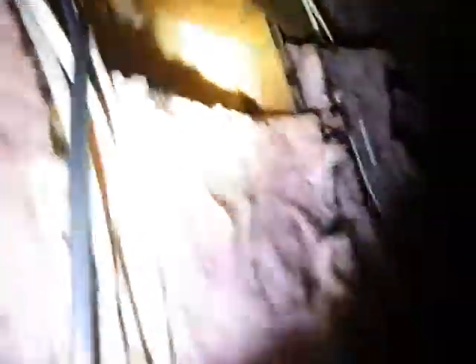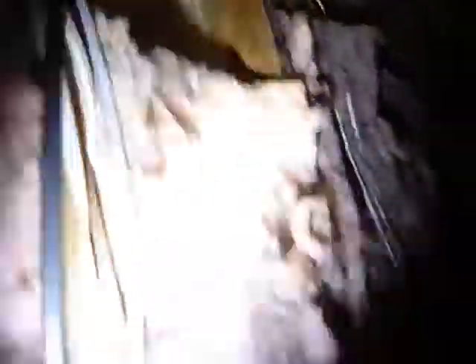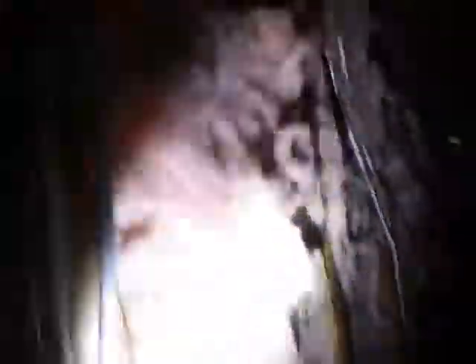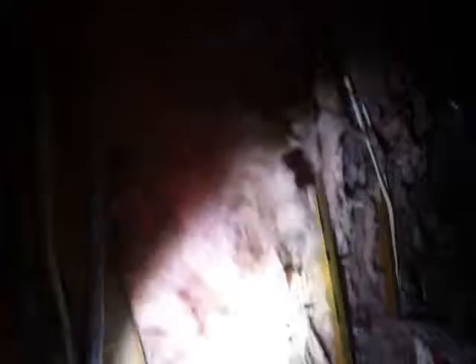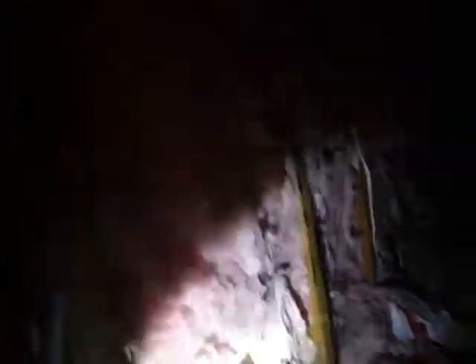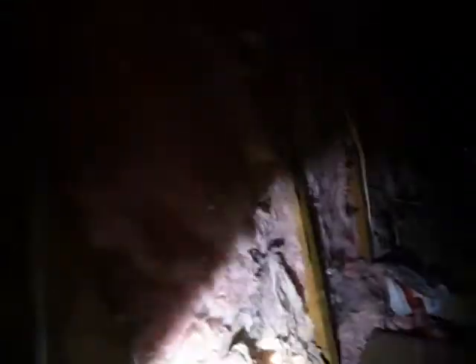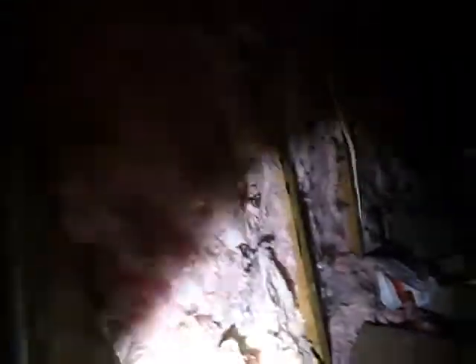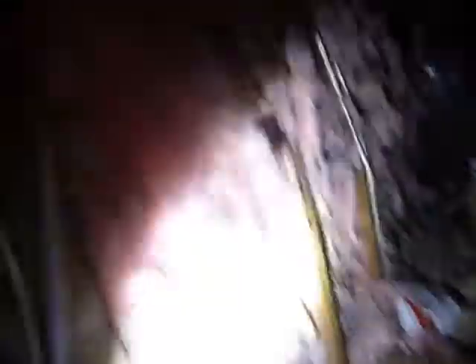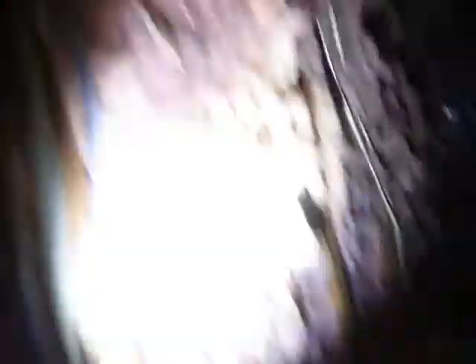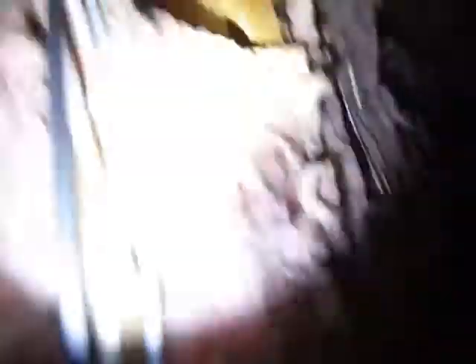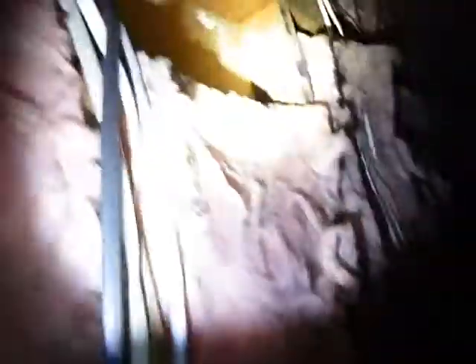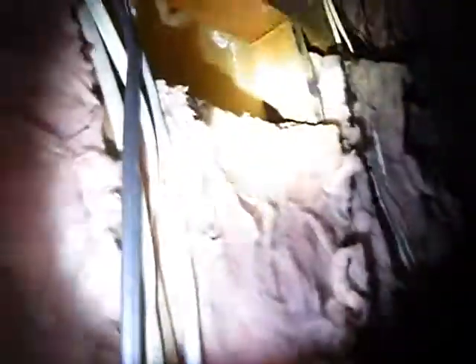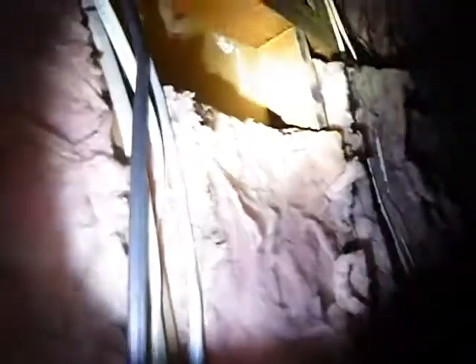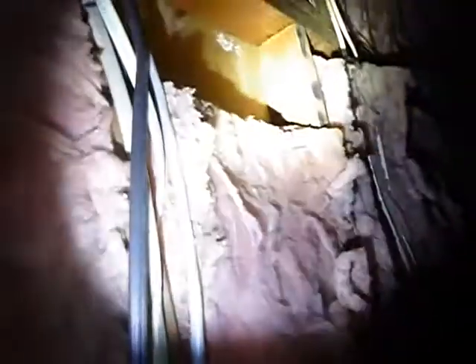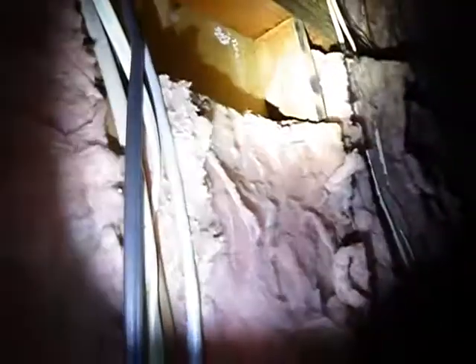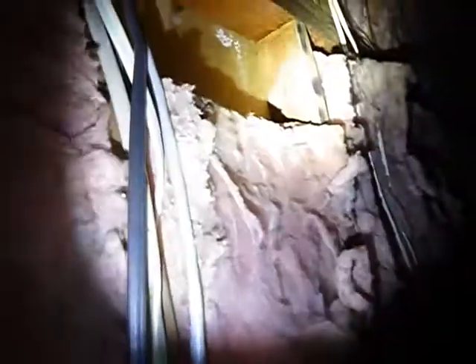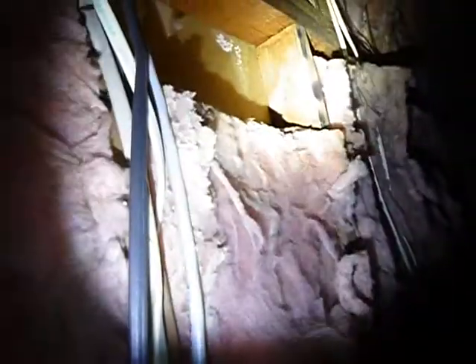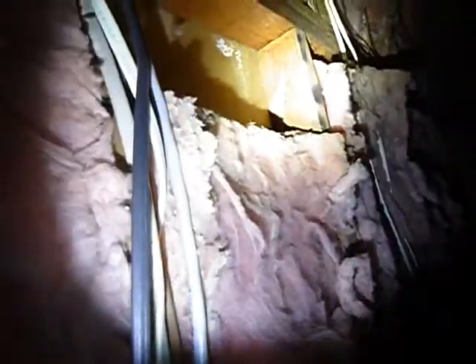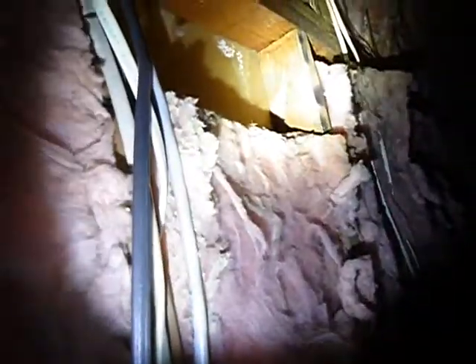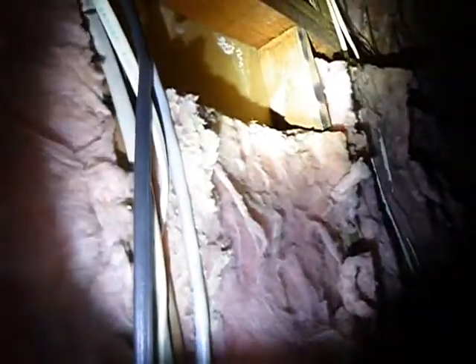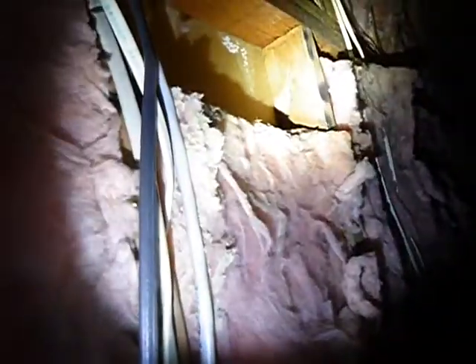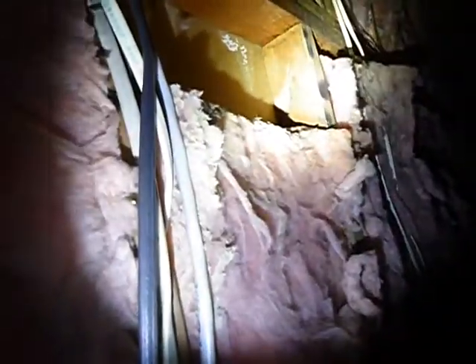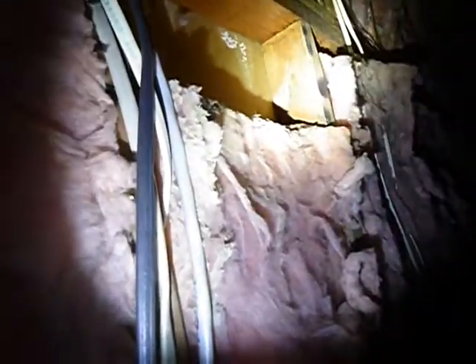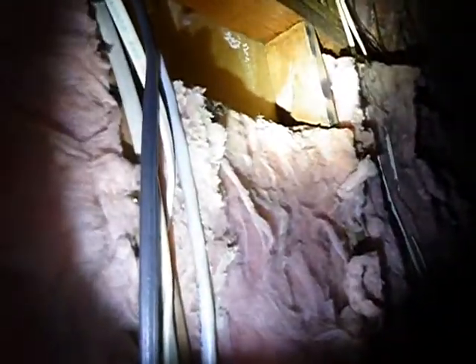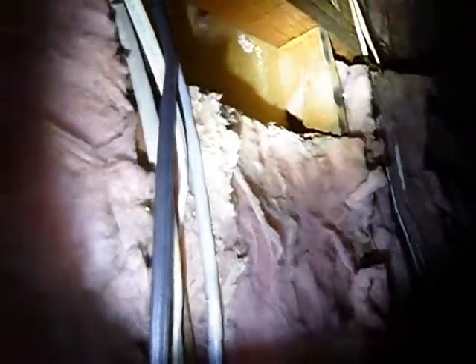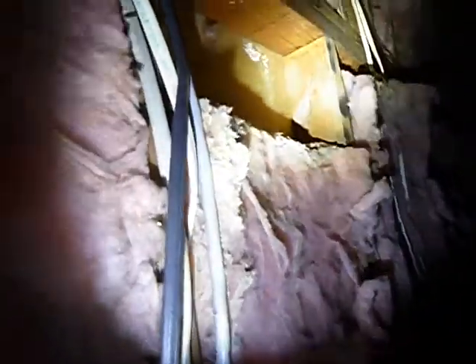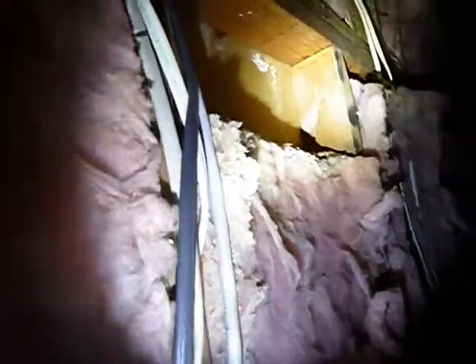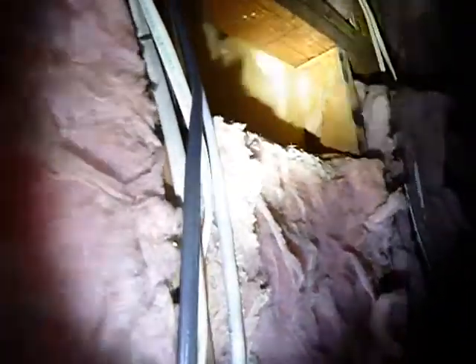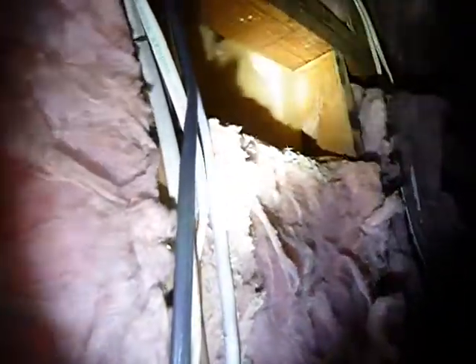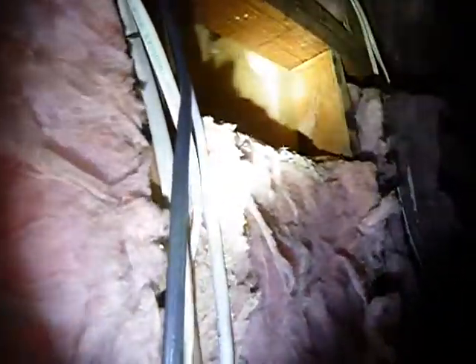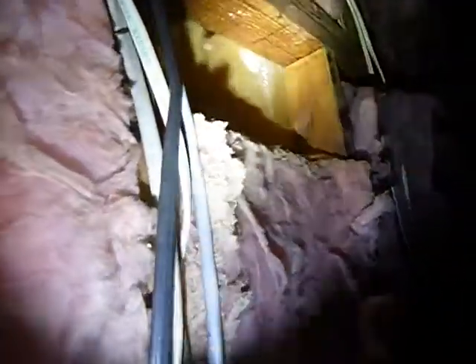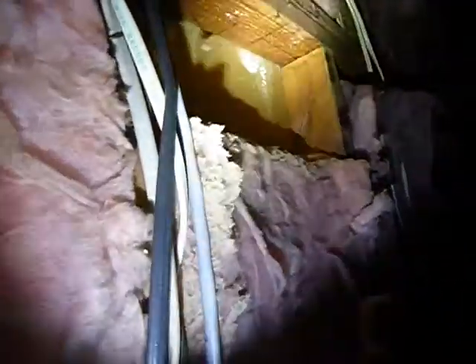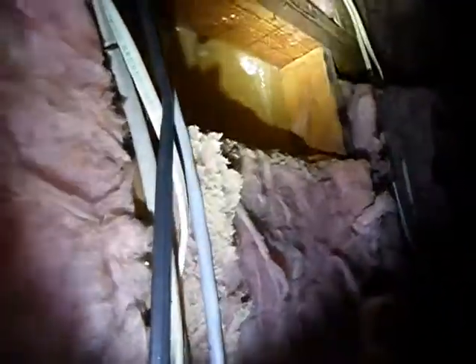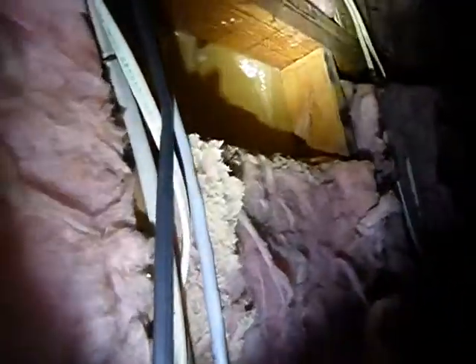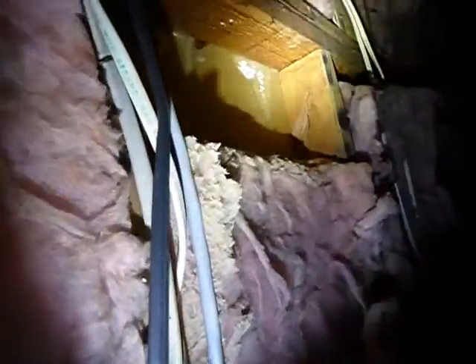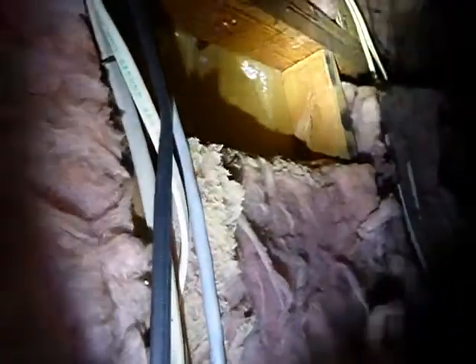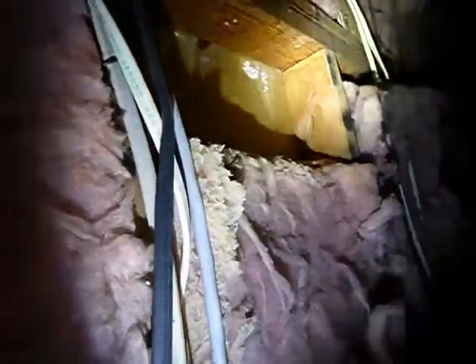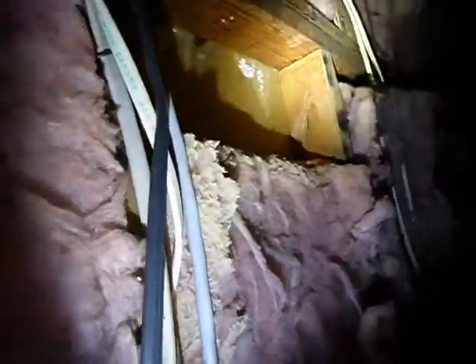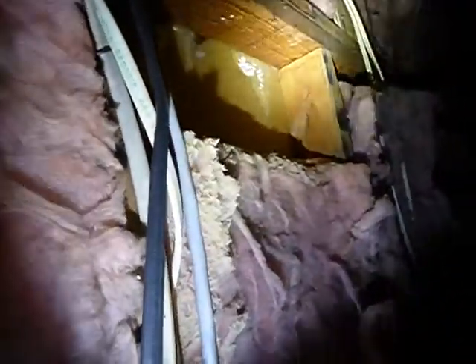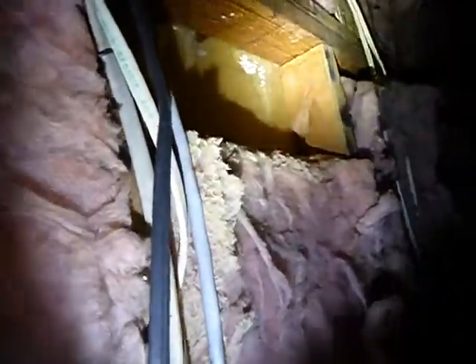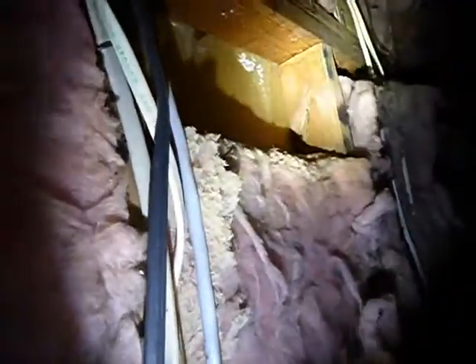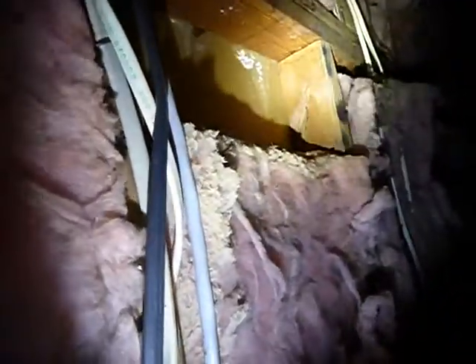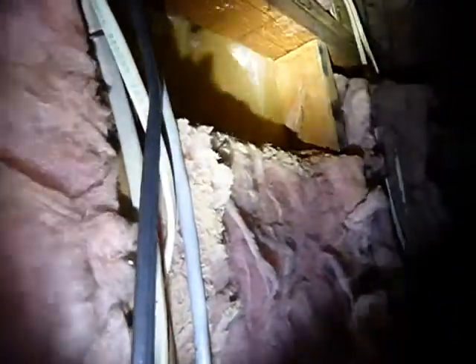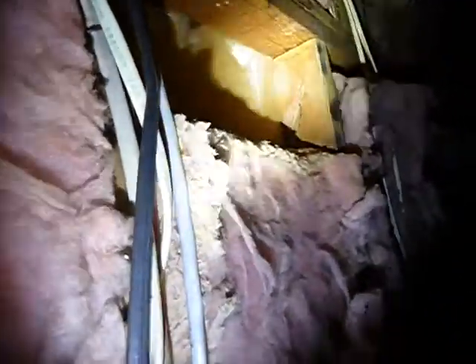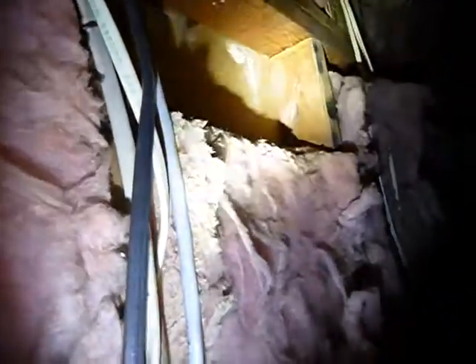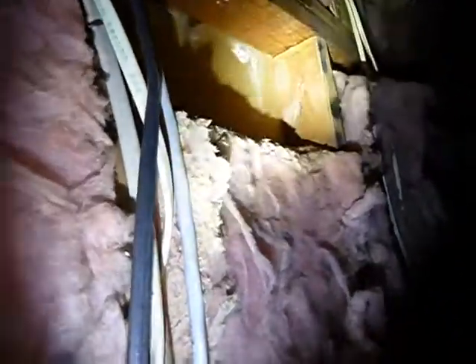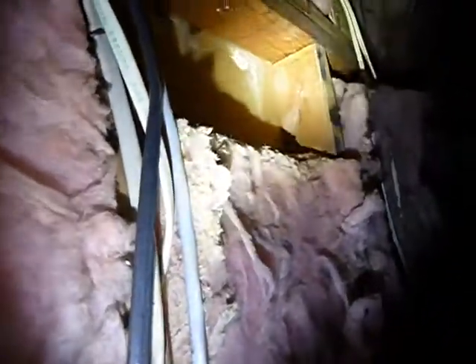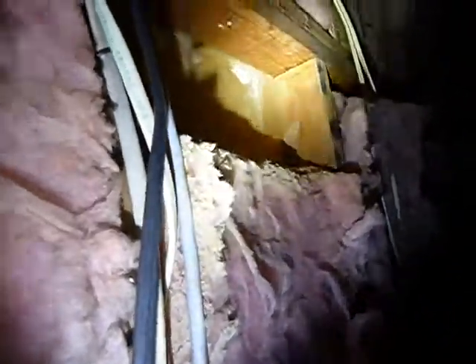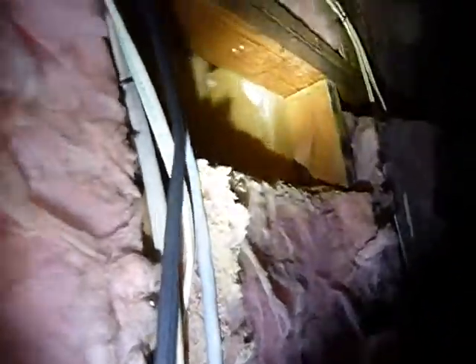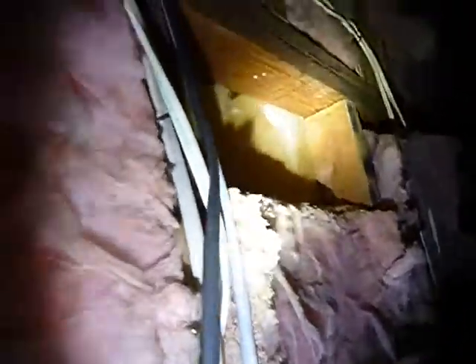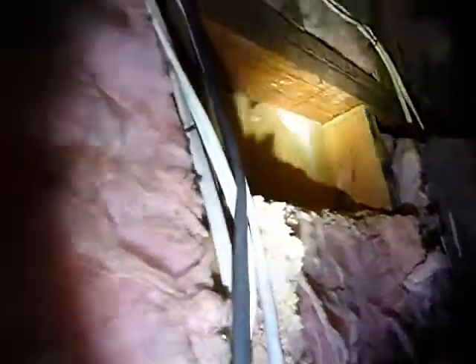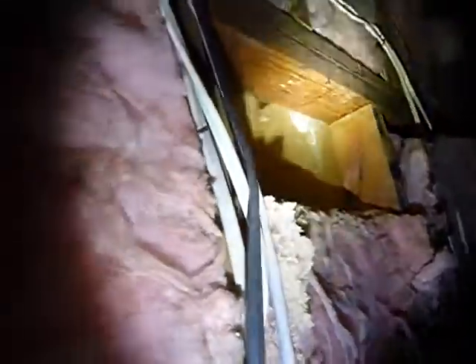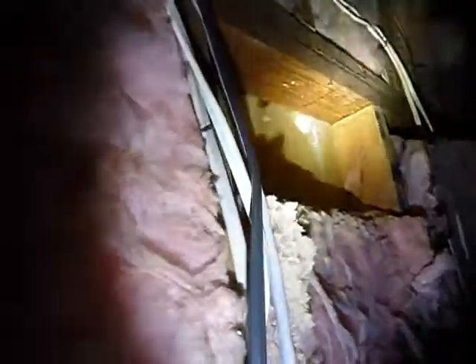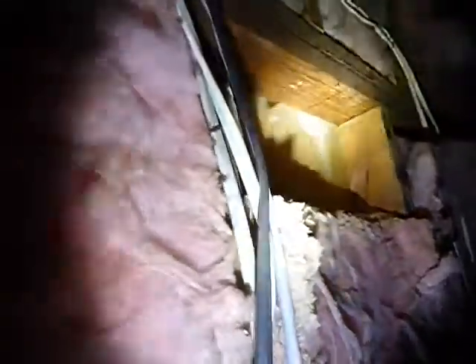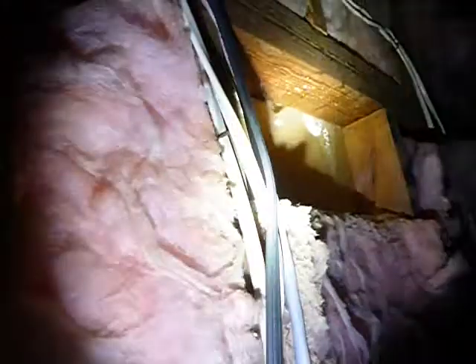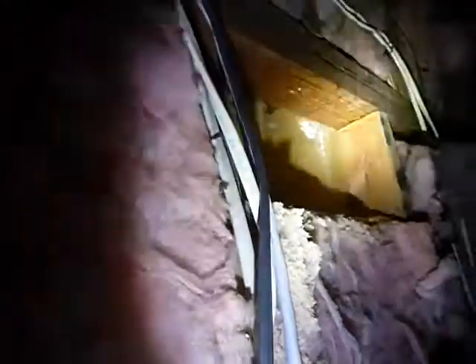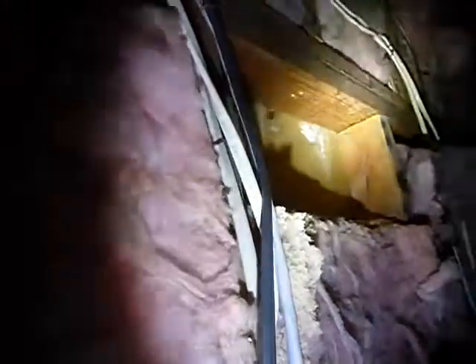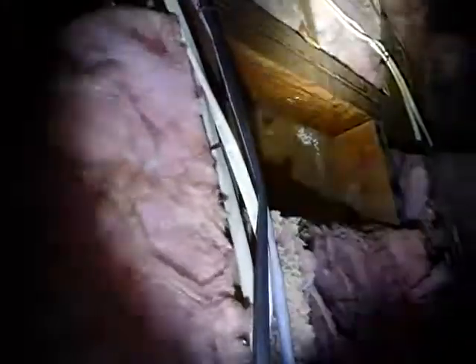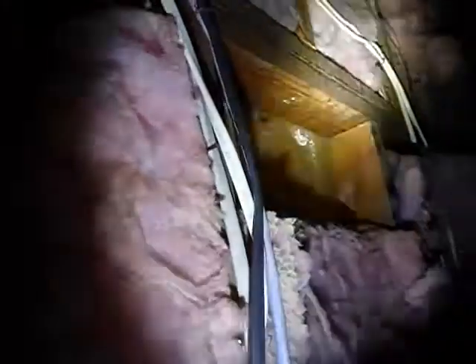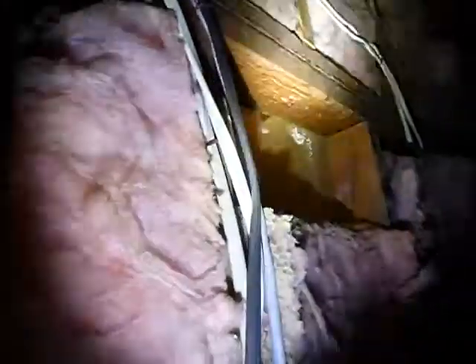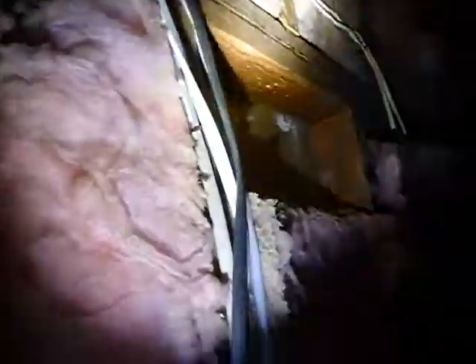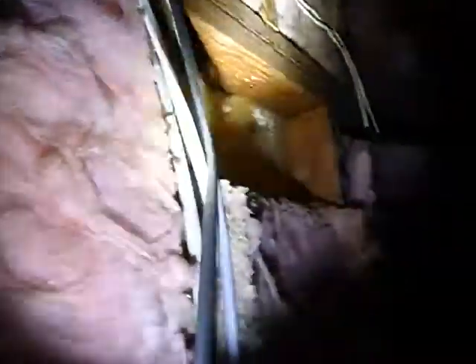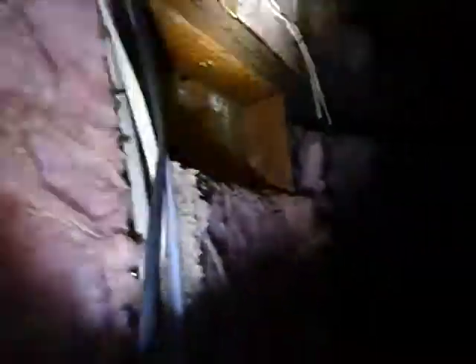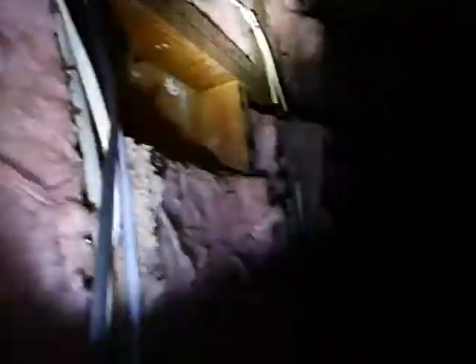We have batt insulation, about four inches of batt right here on the walls, and we're missing some batt insulation right there.